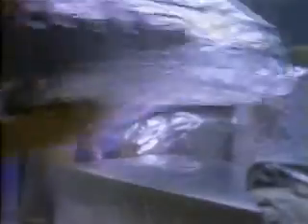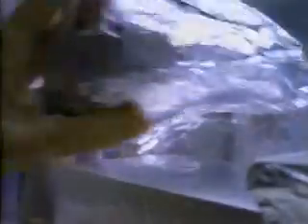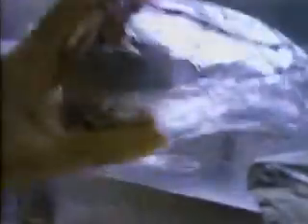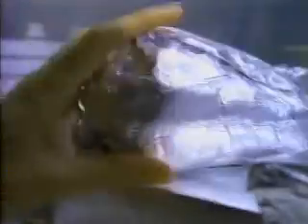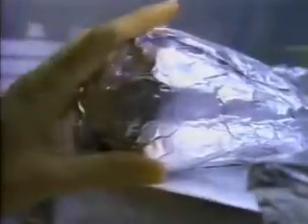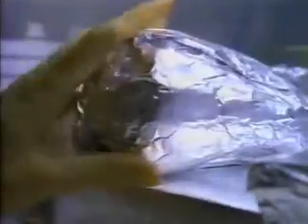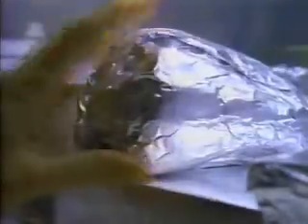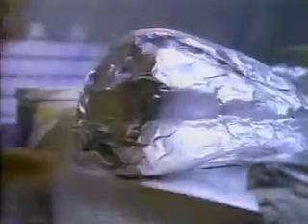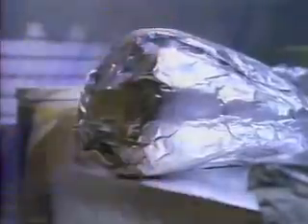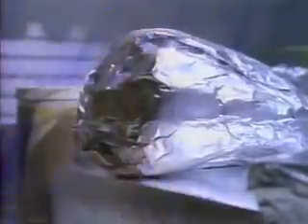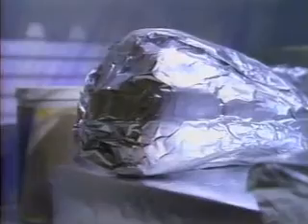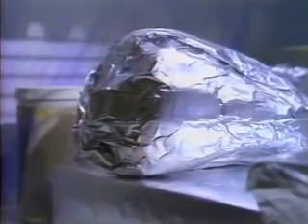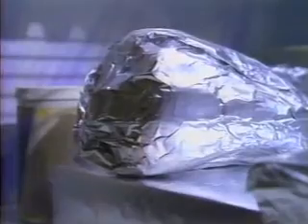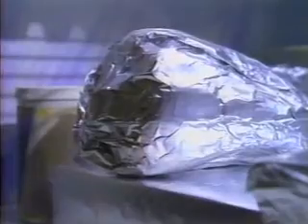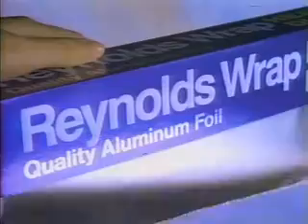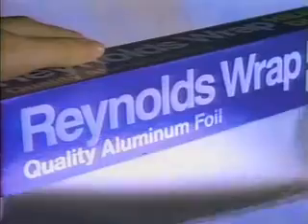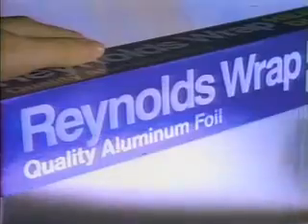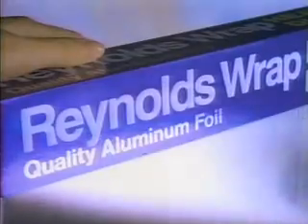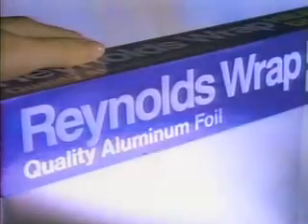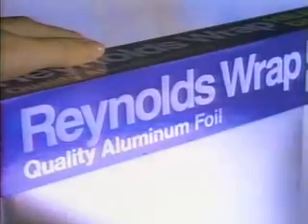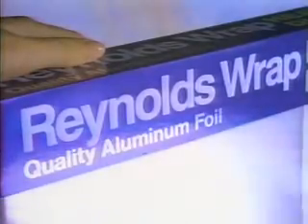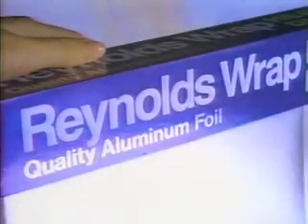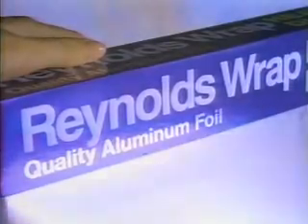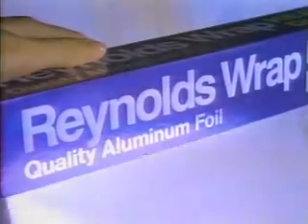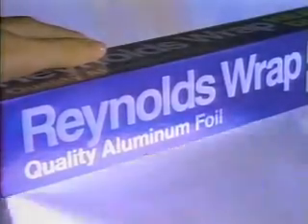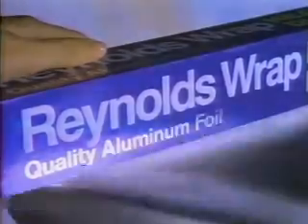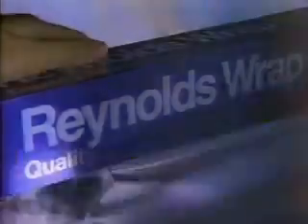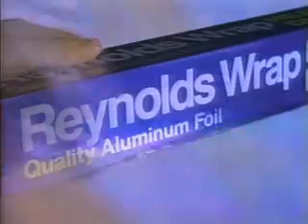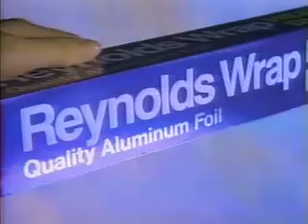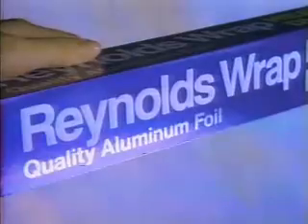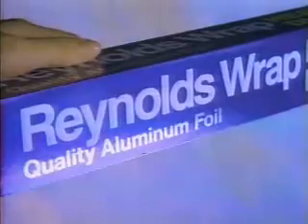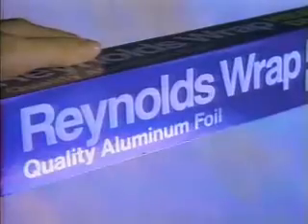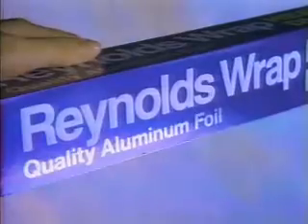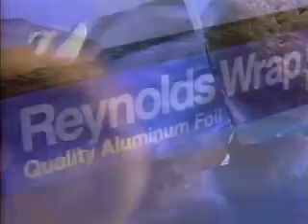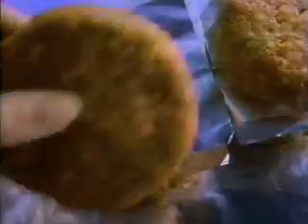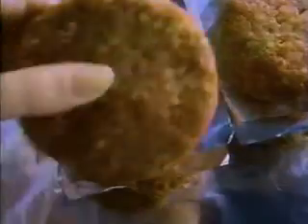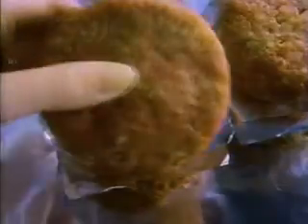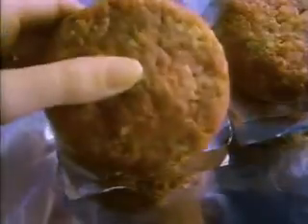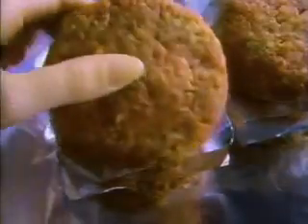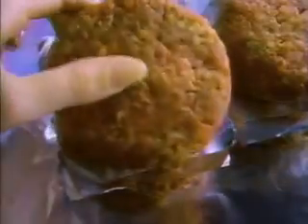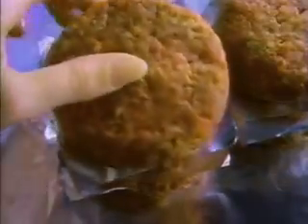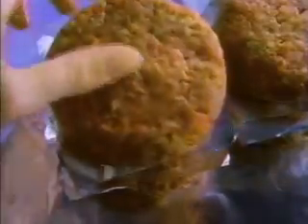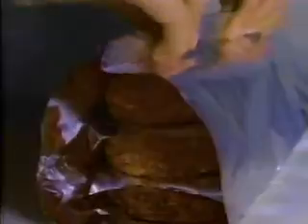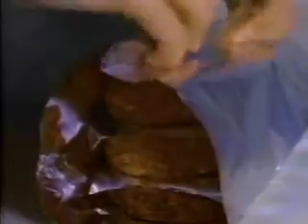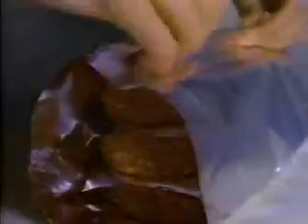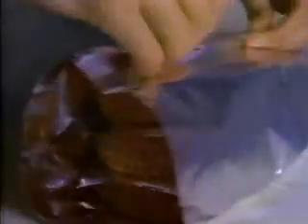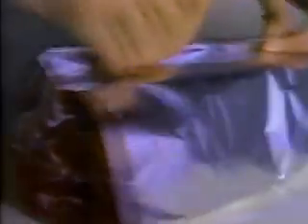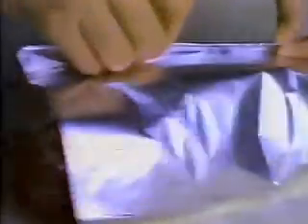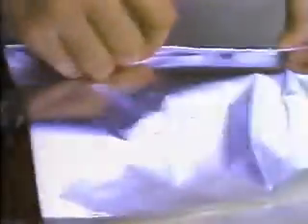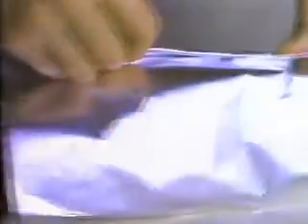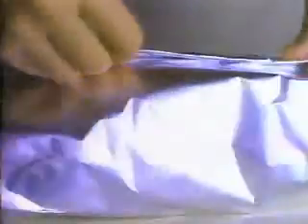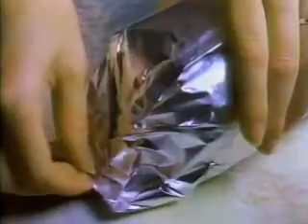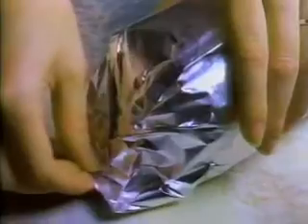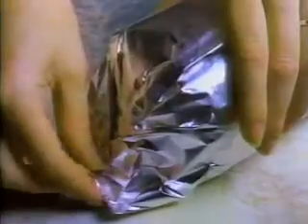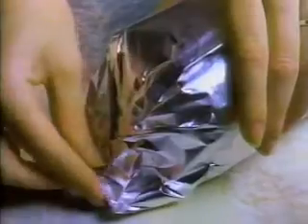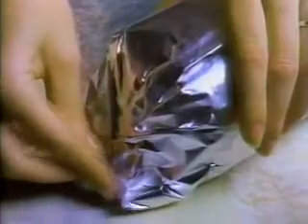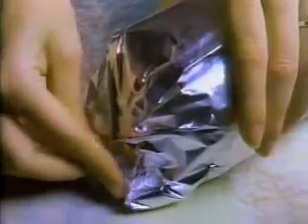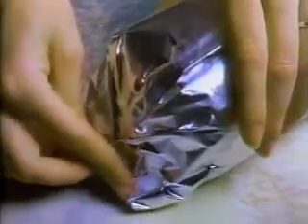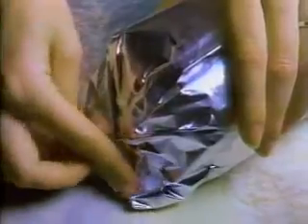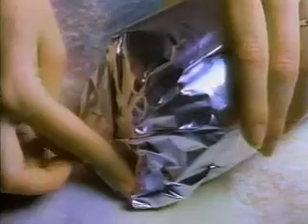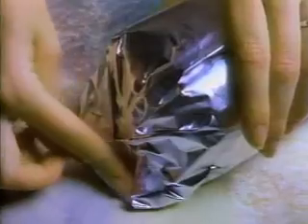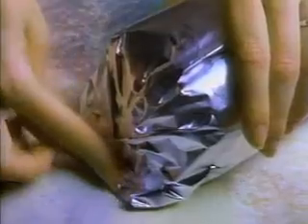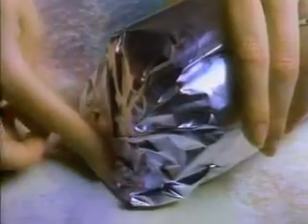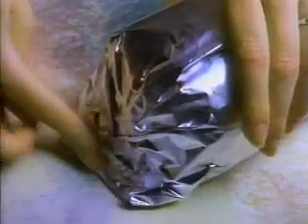Use Reynolds Wrap to freeze. What Reynolds Wrap can do protects your food. No wonder why you're gonna take this cue.